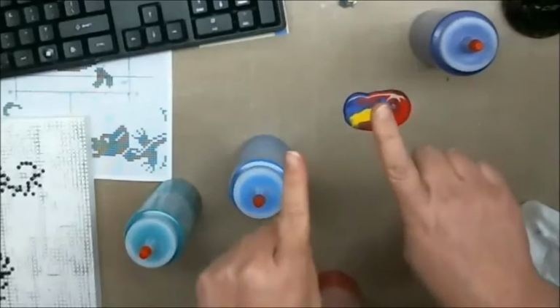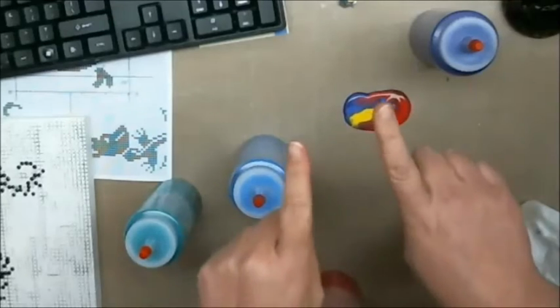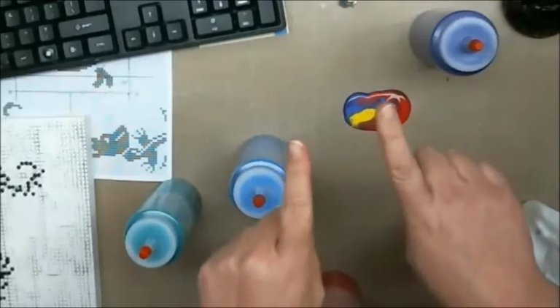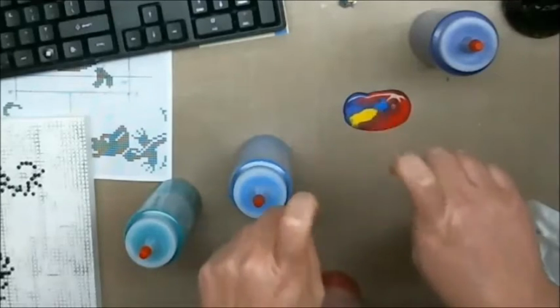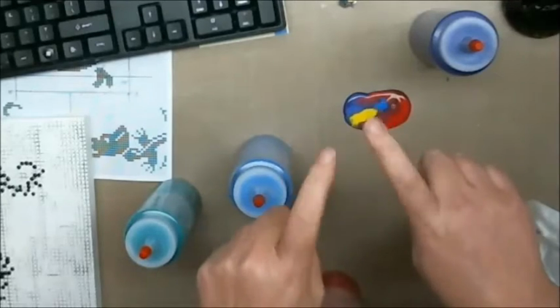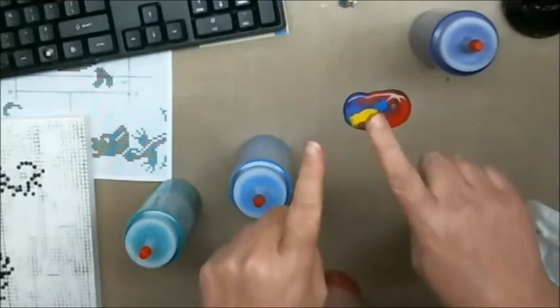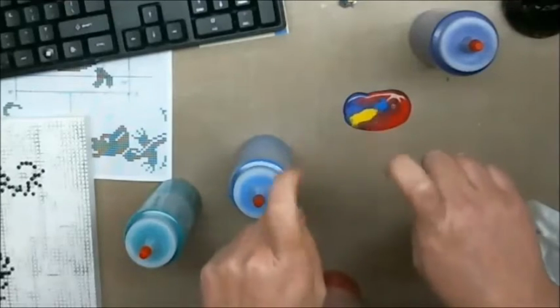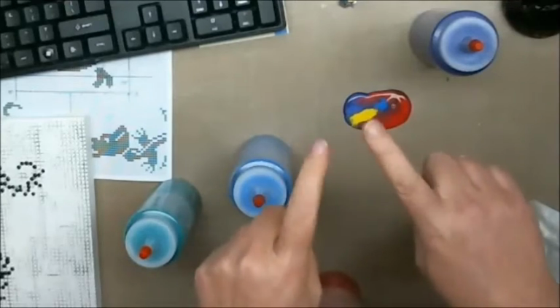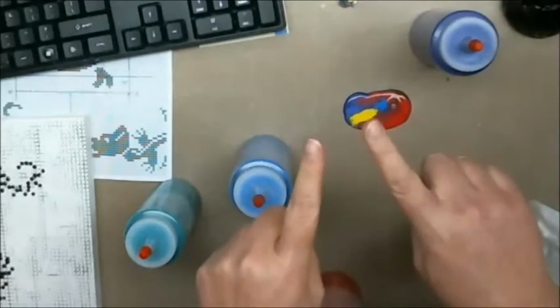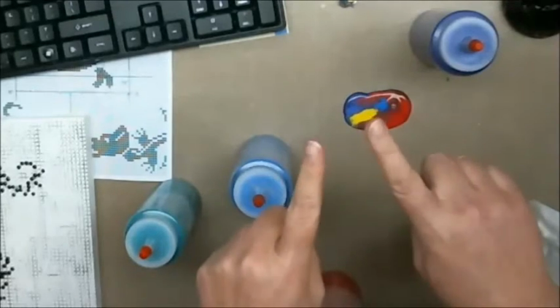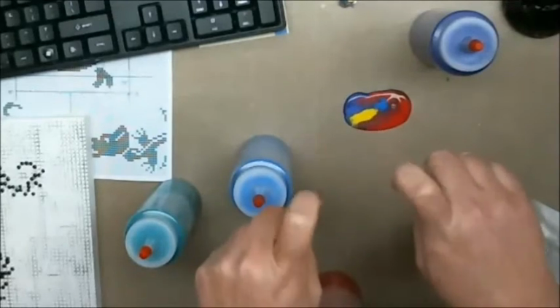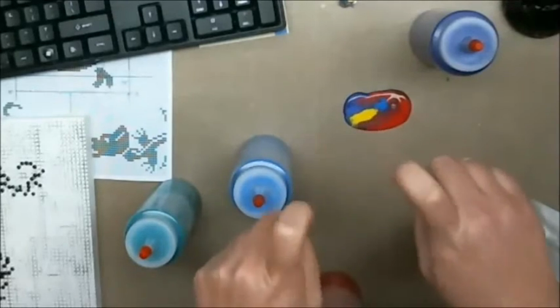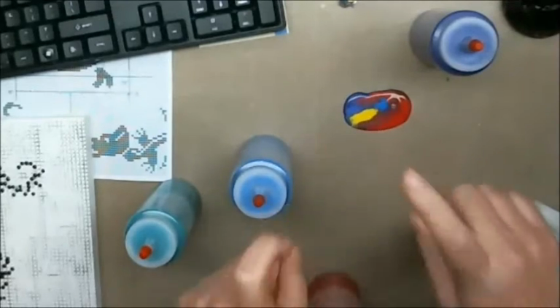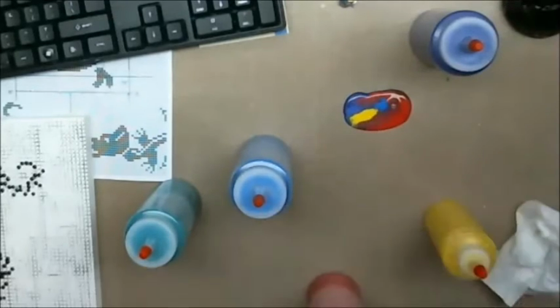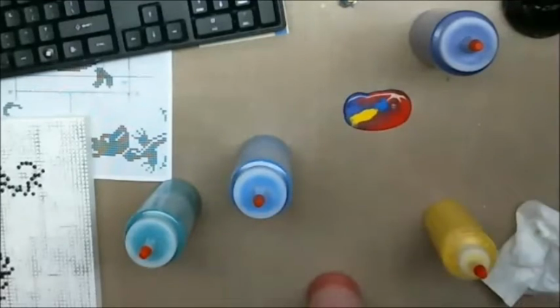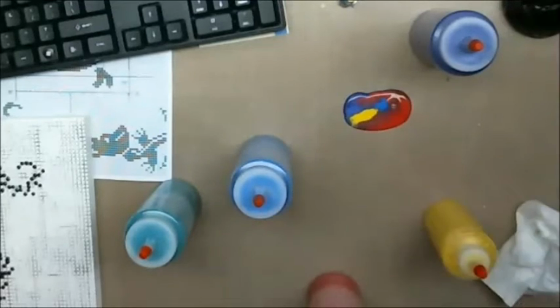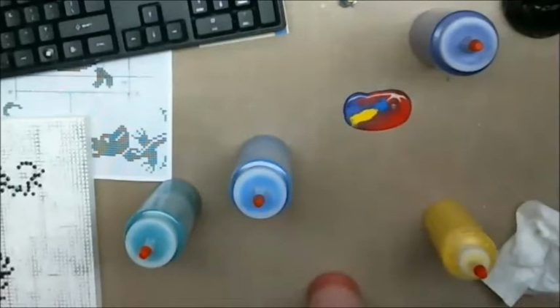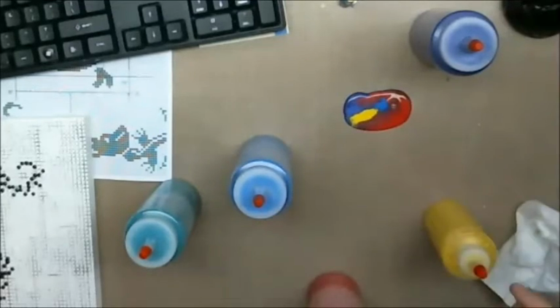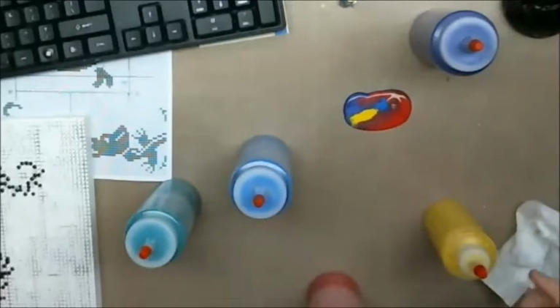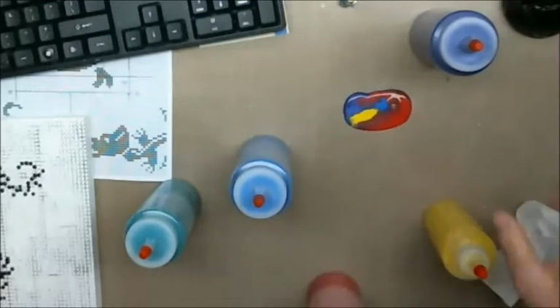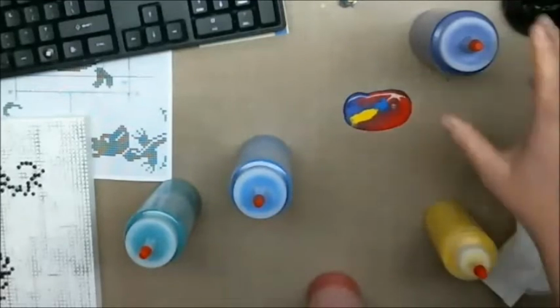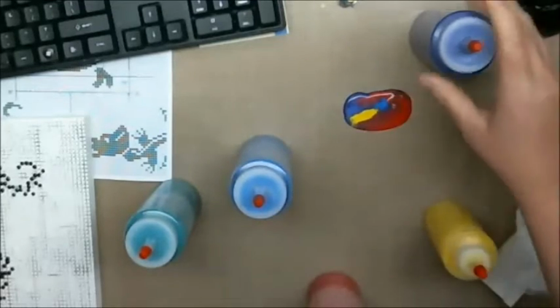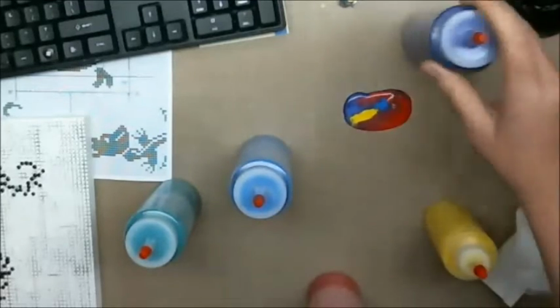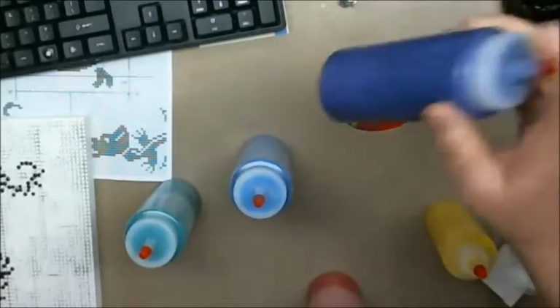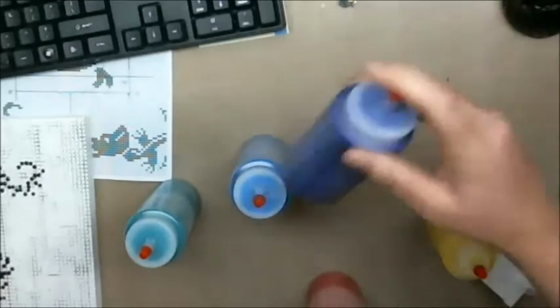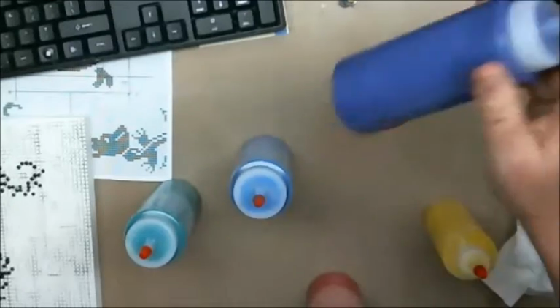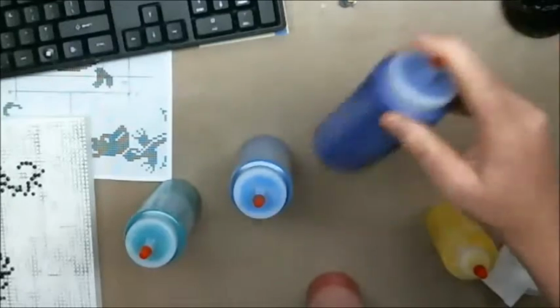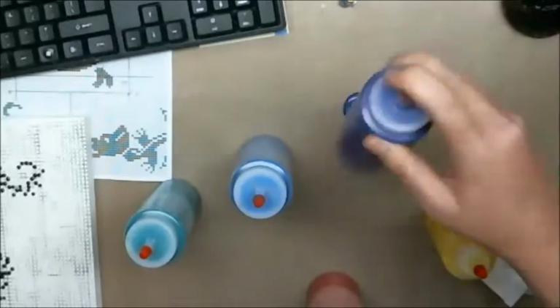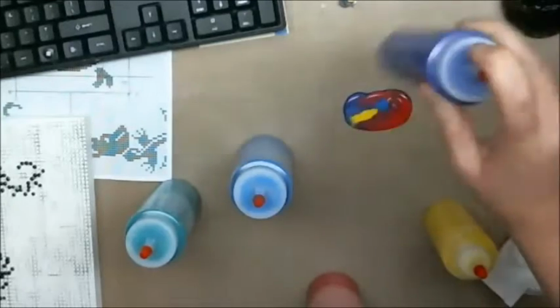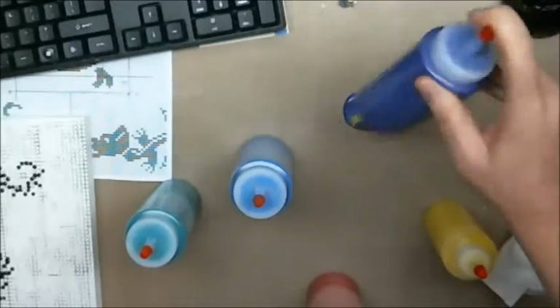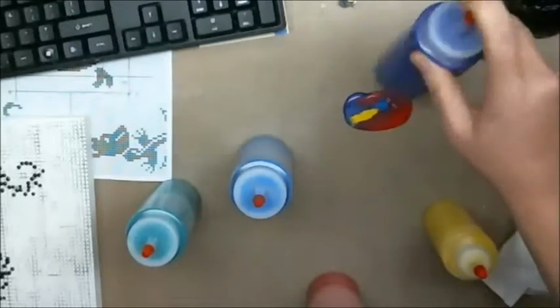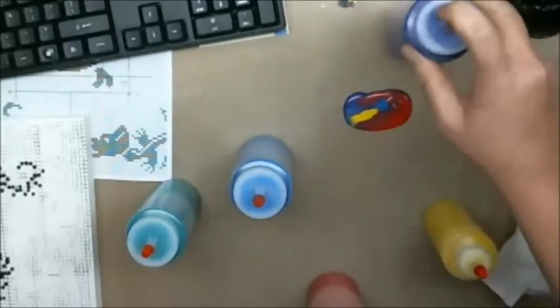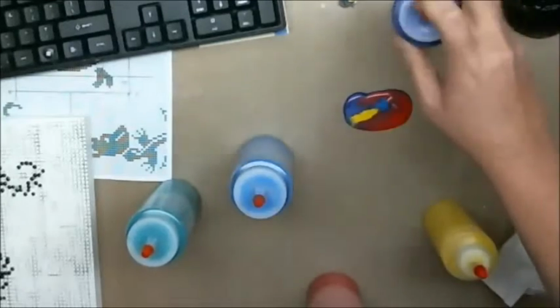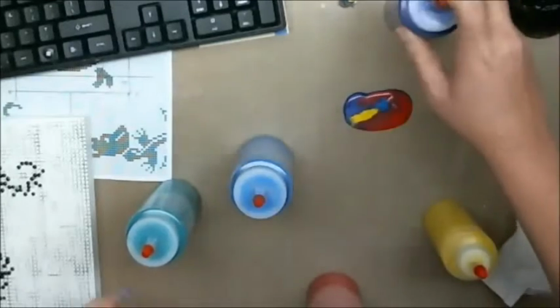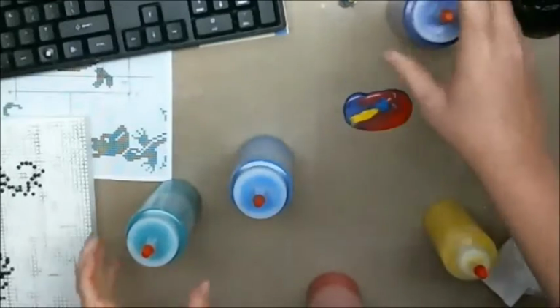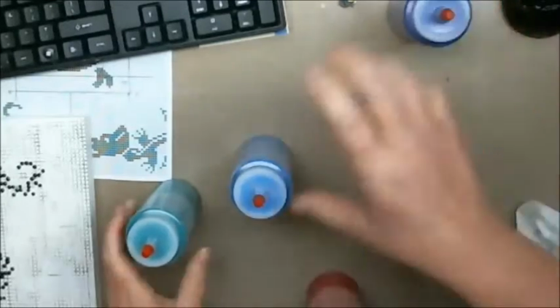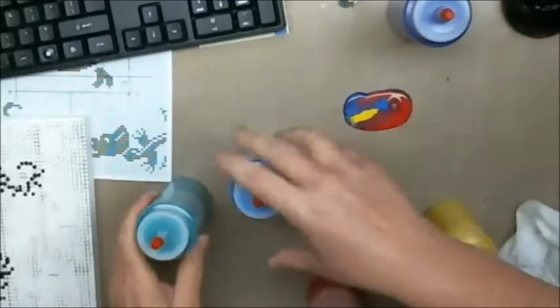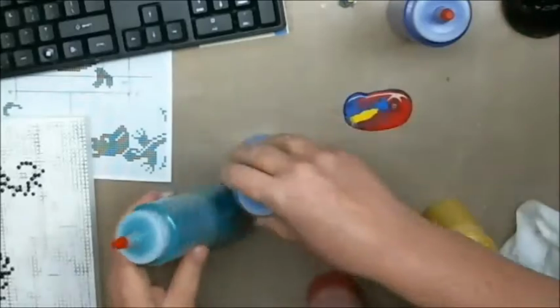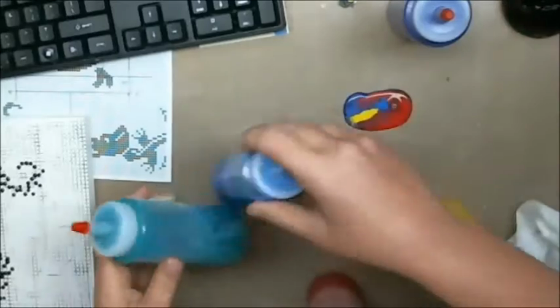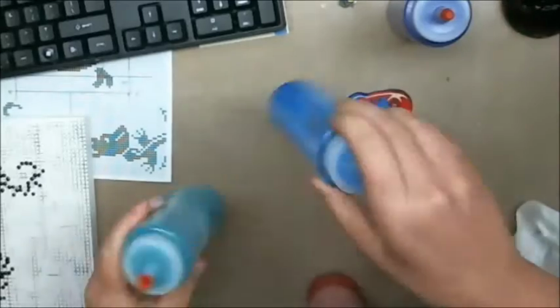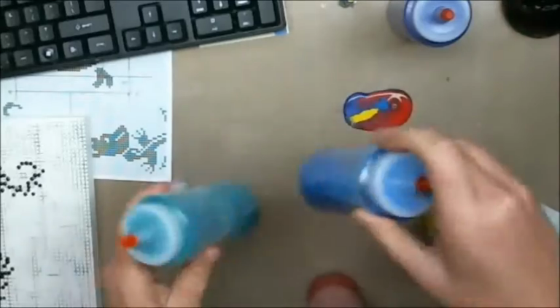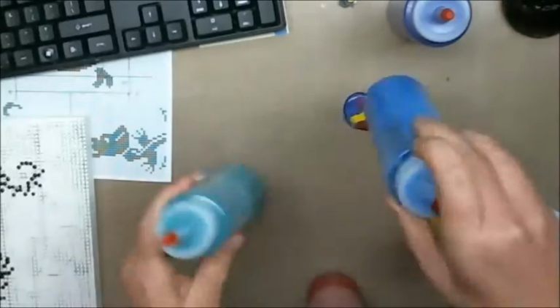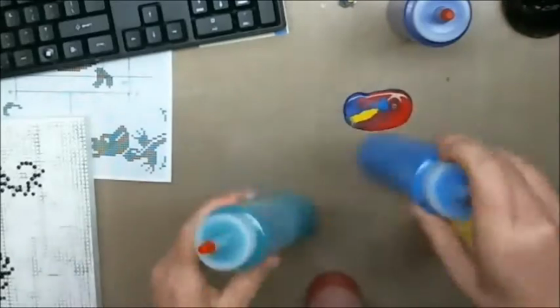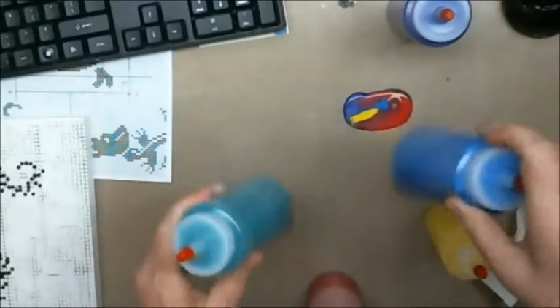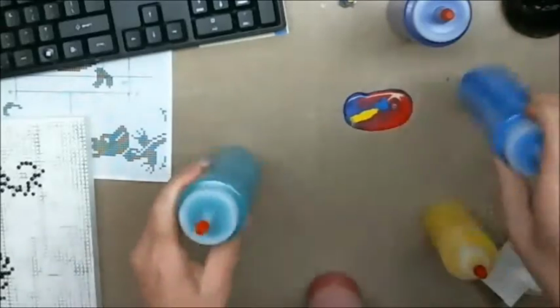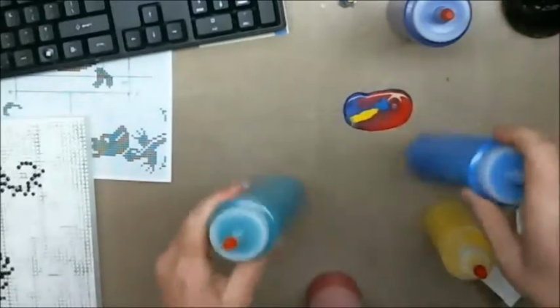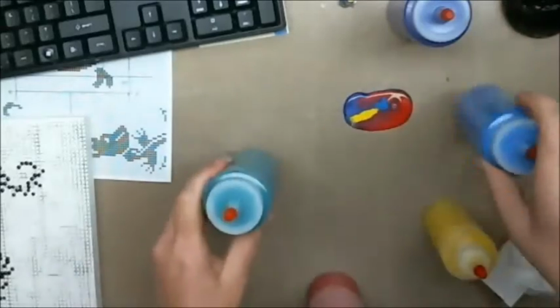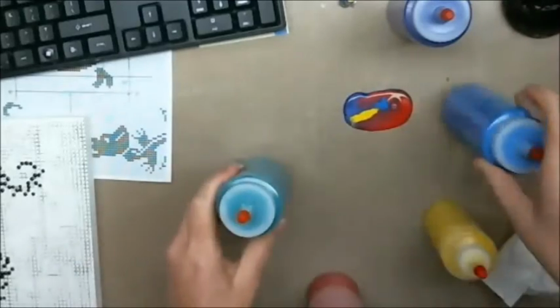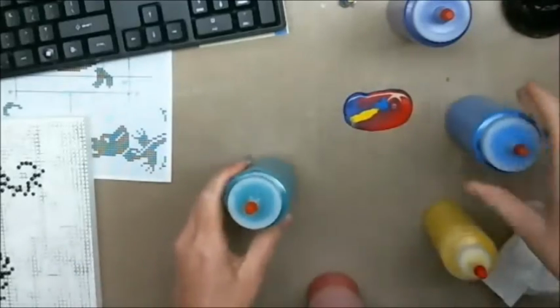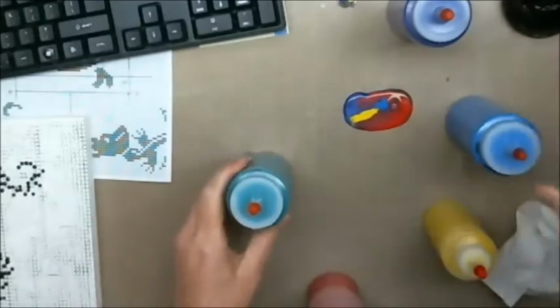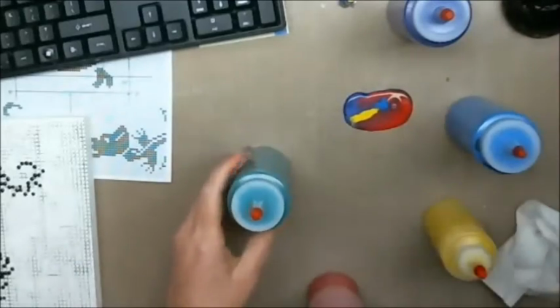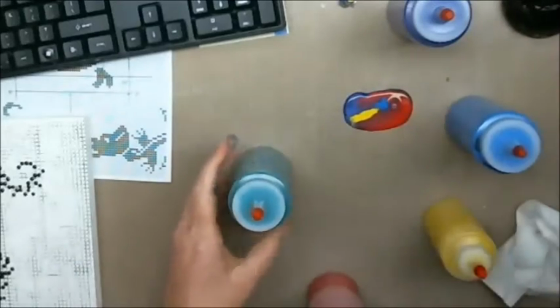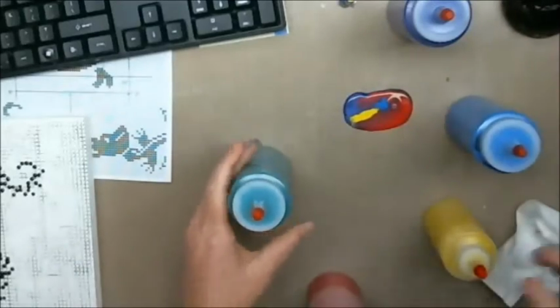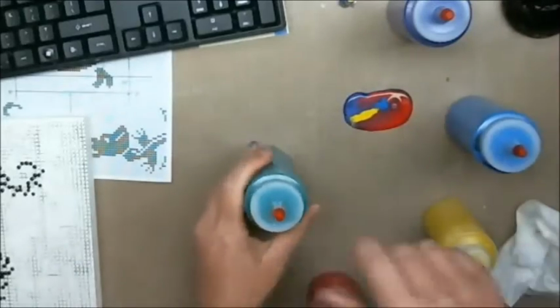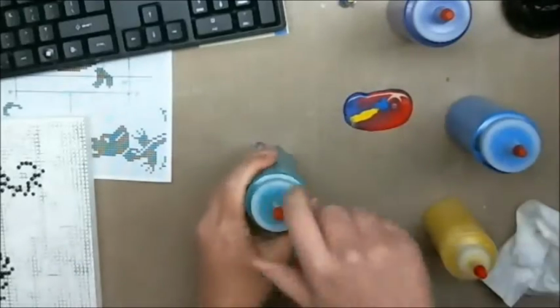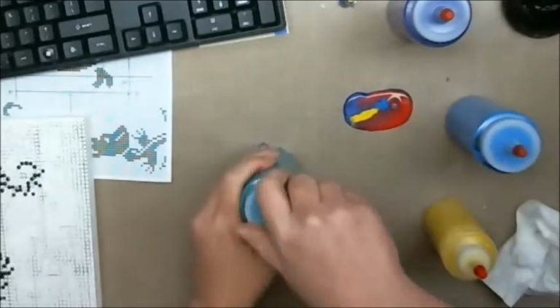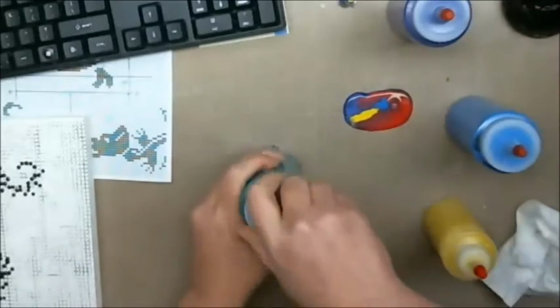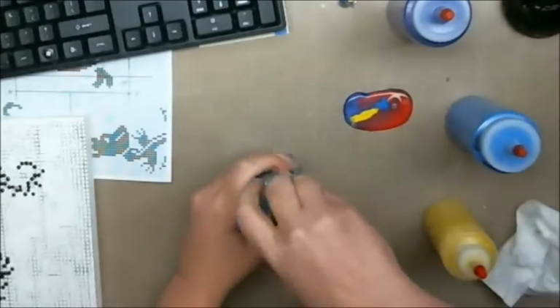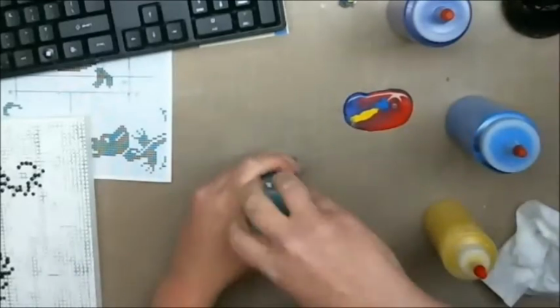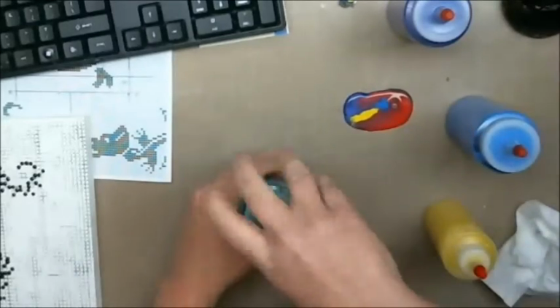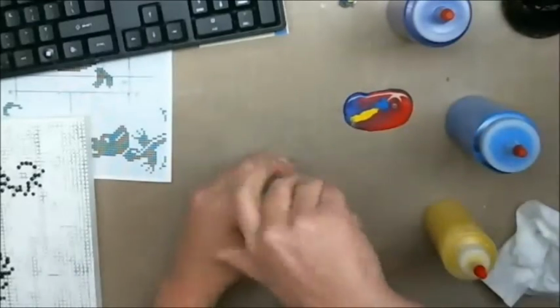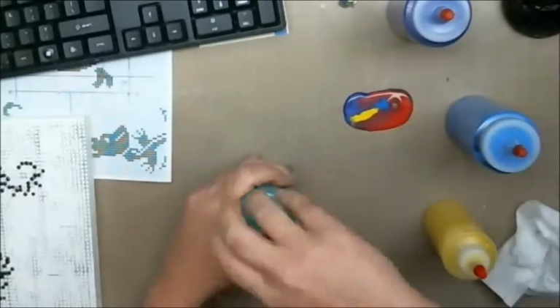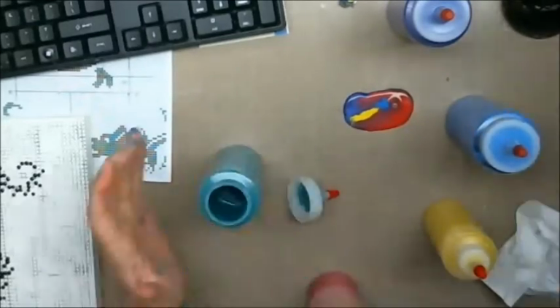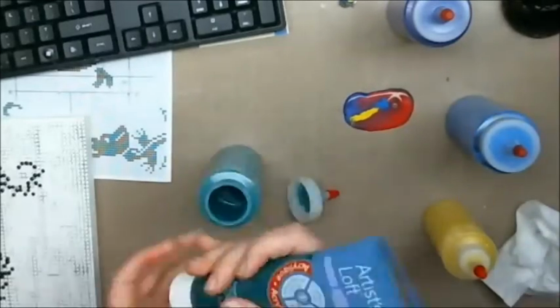Too much water — not in the purple one, but in the other ones, too much water.